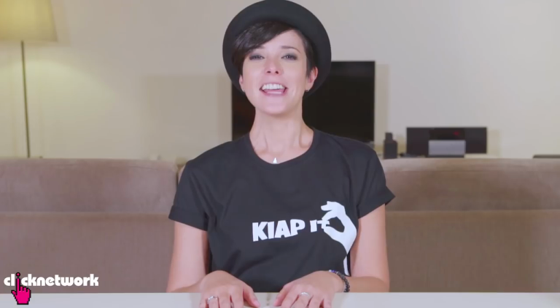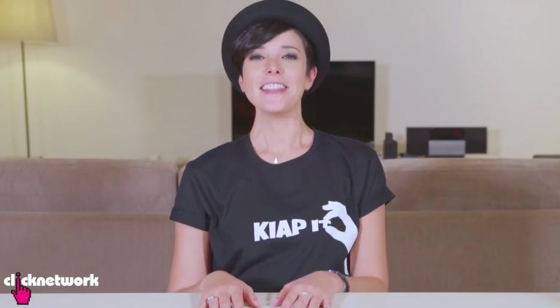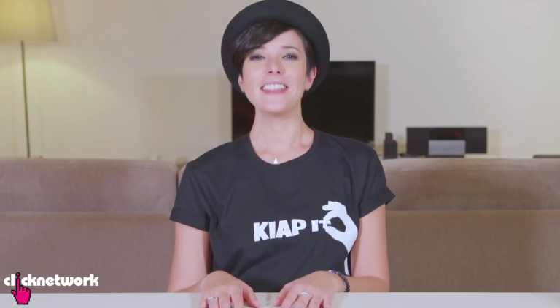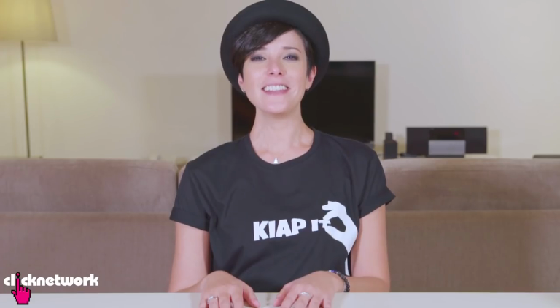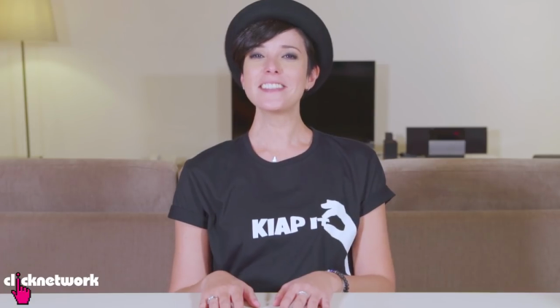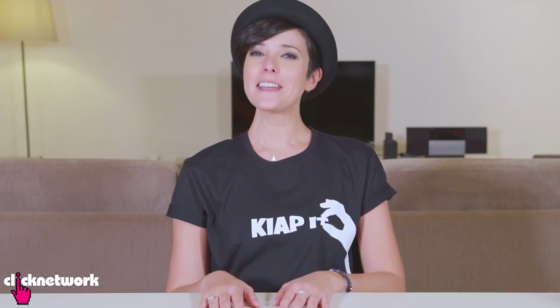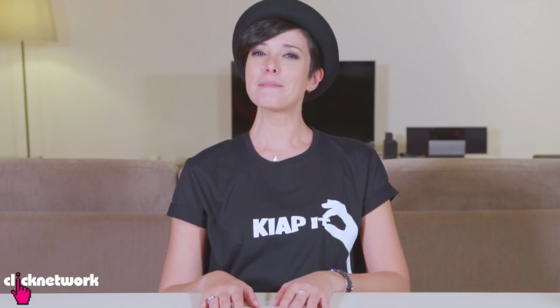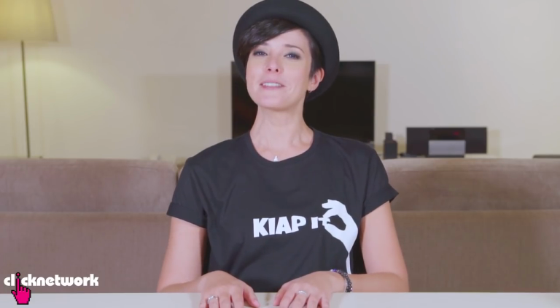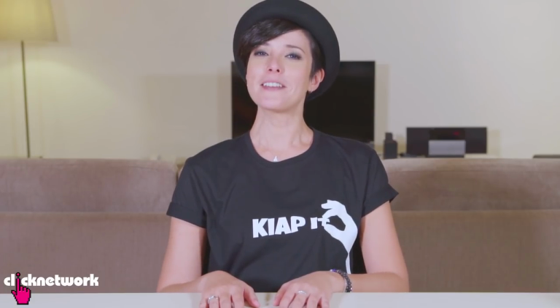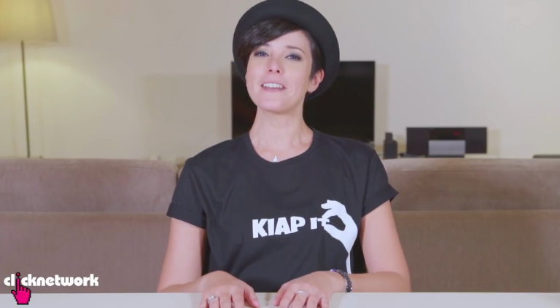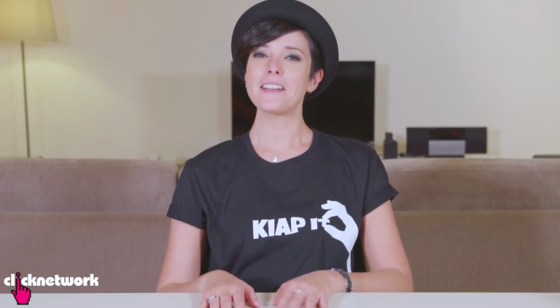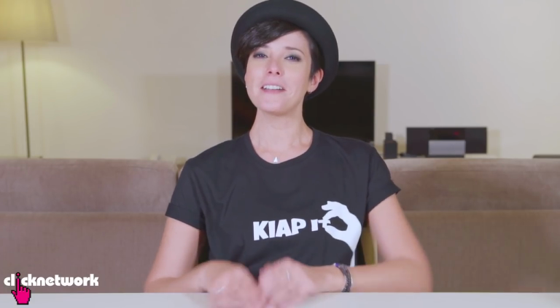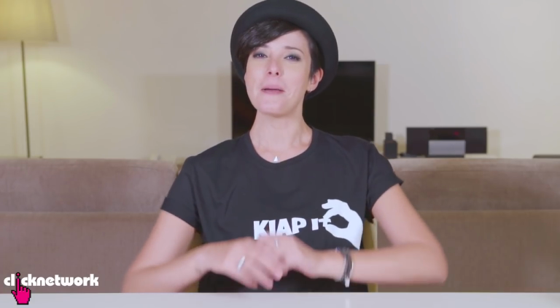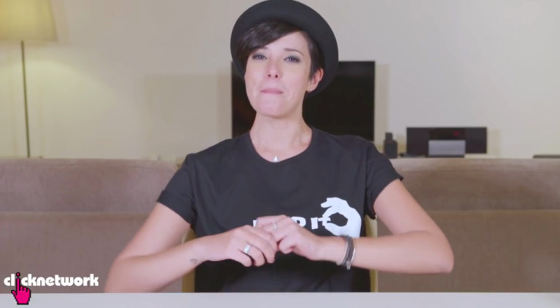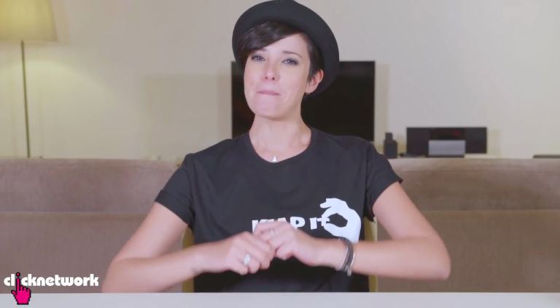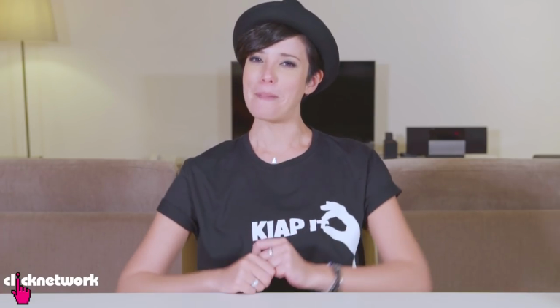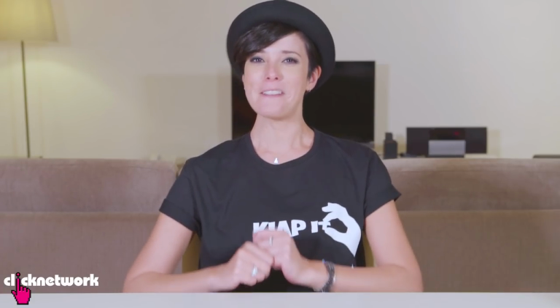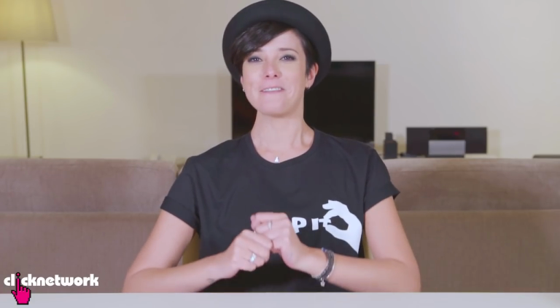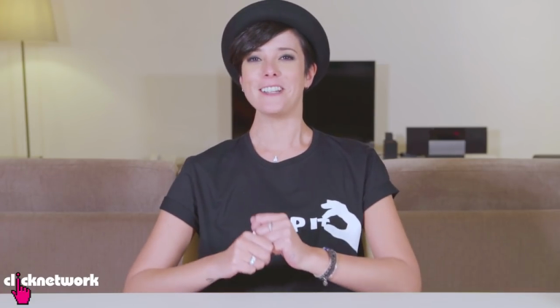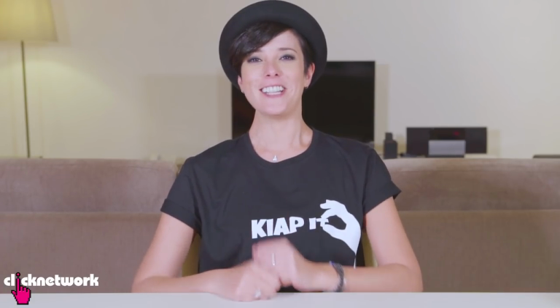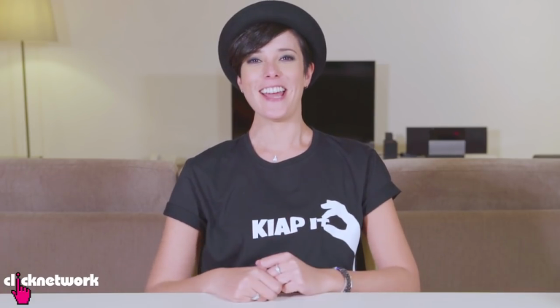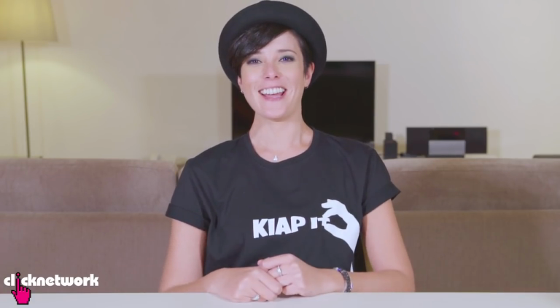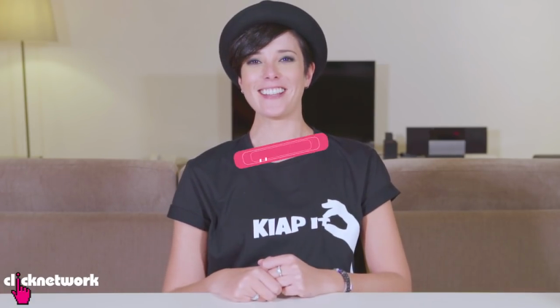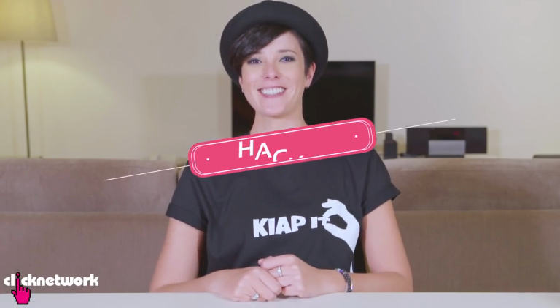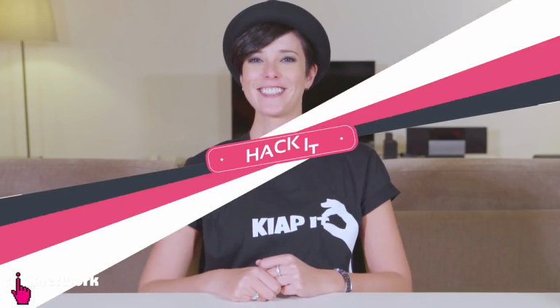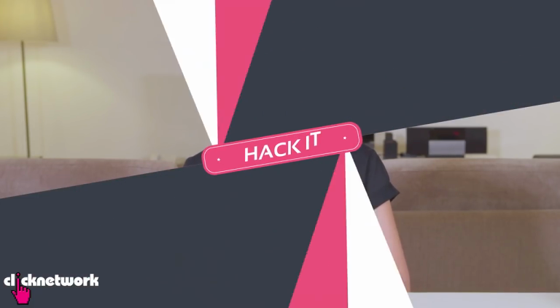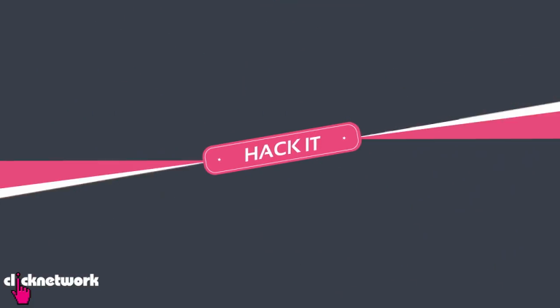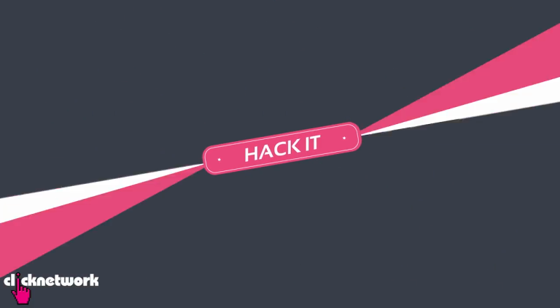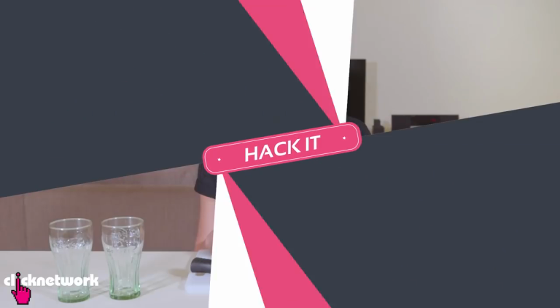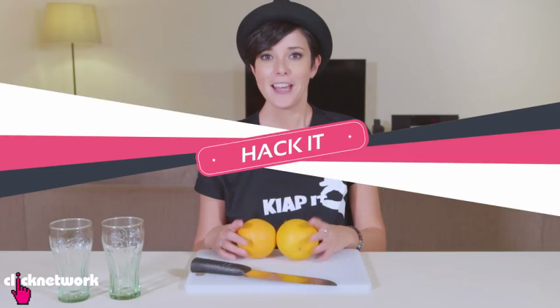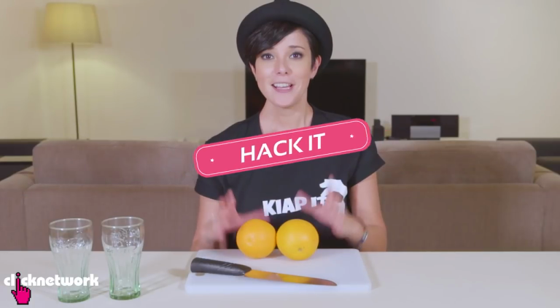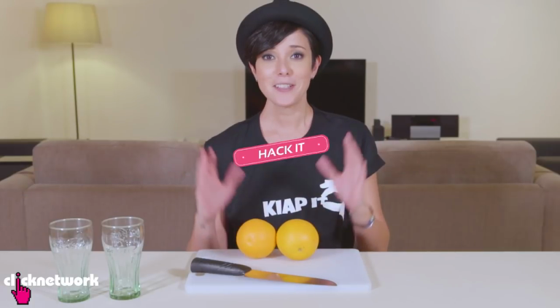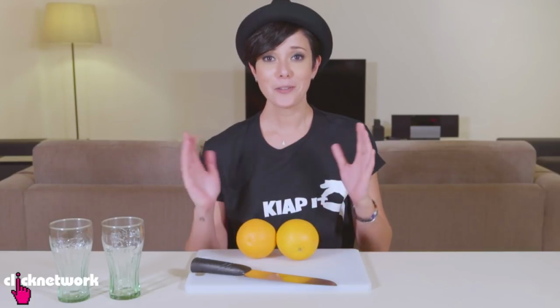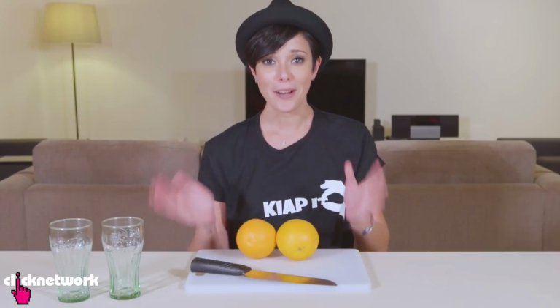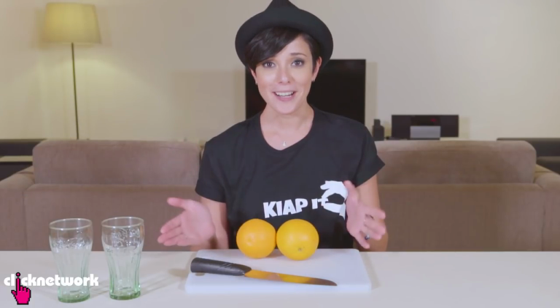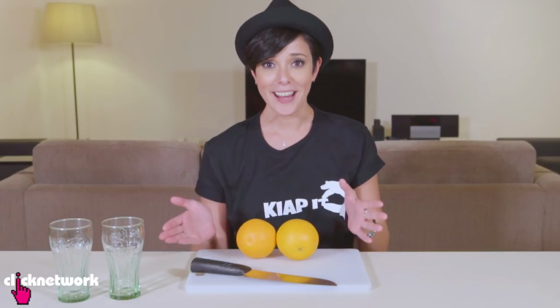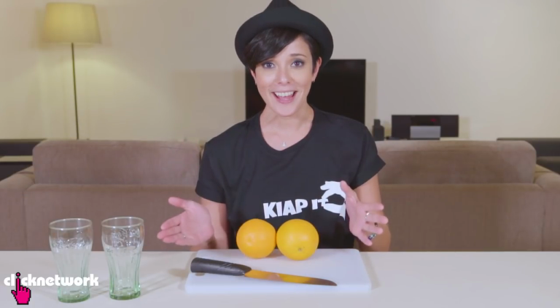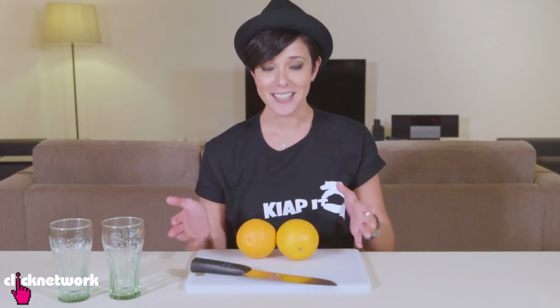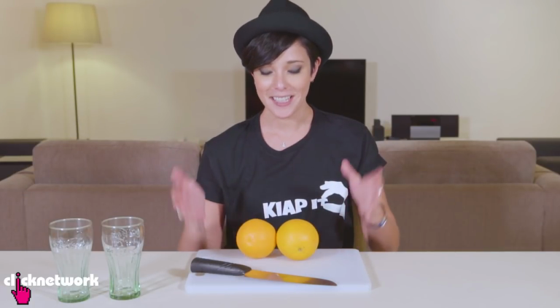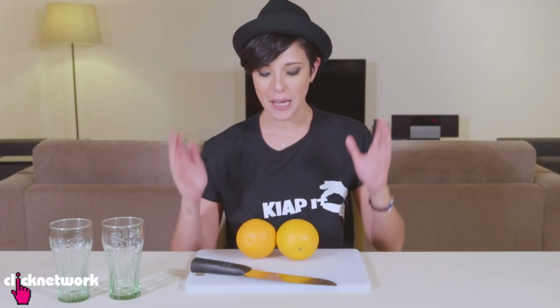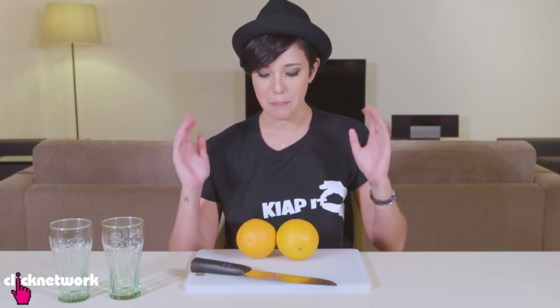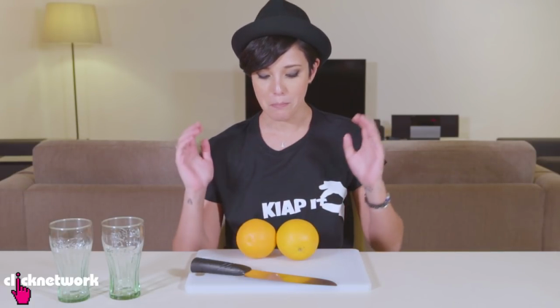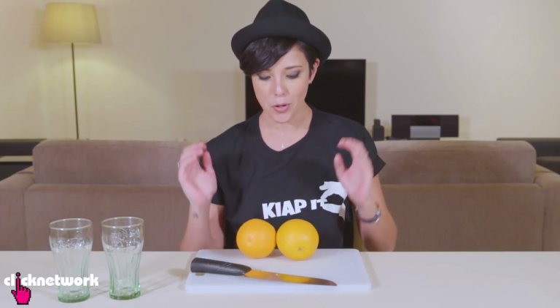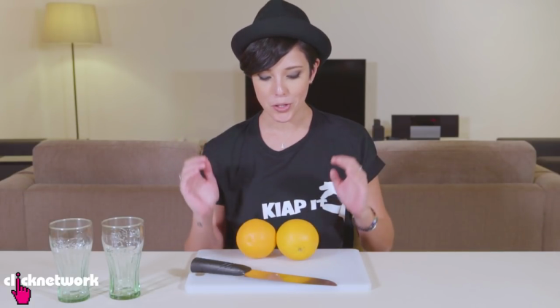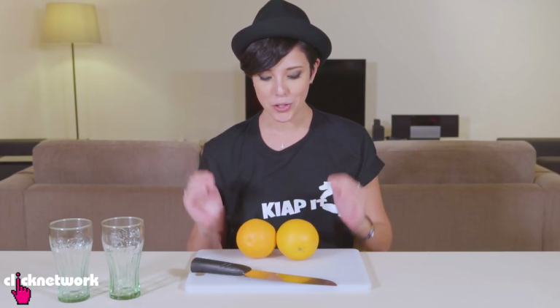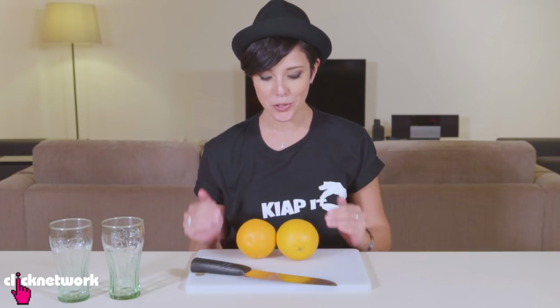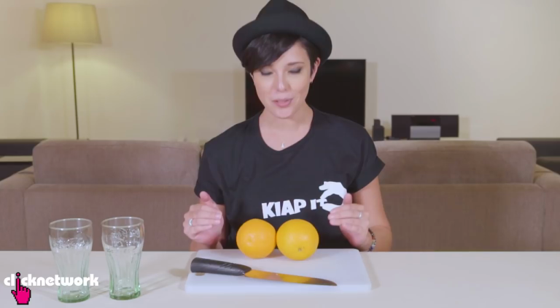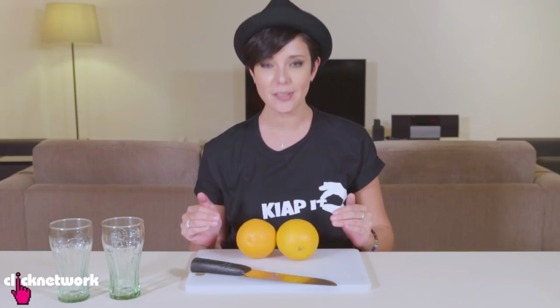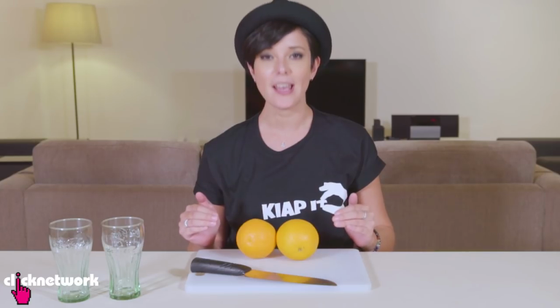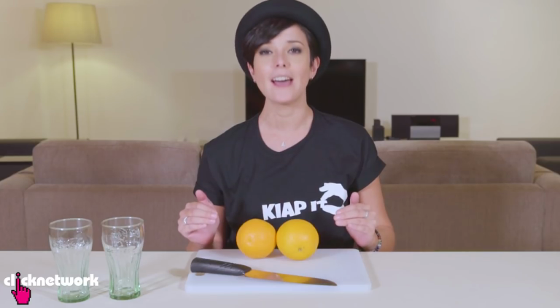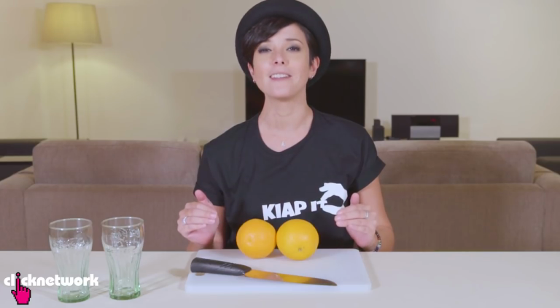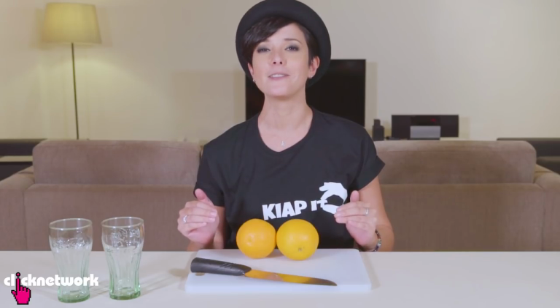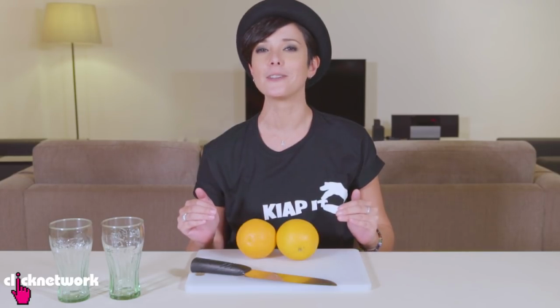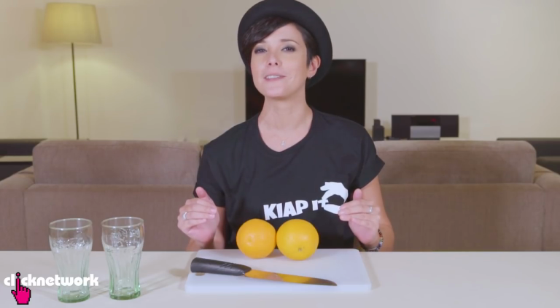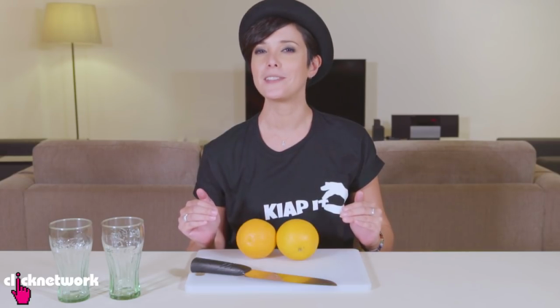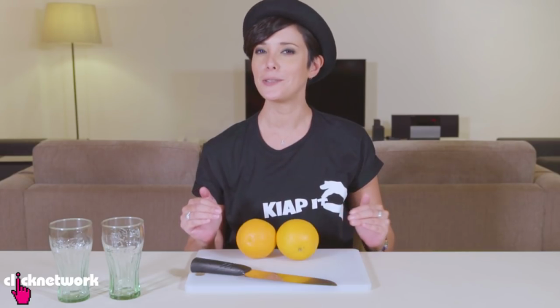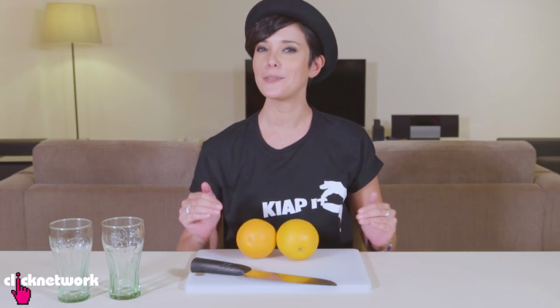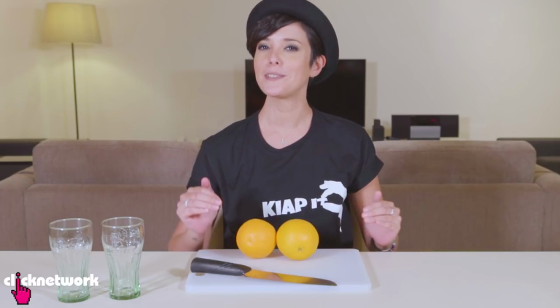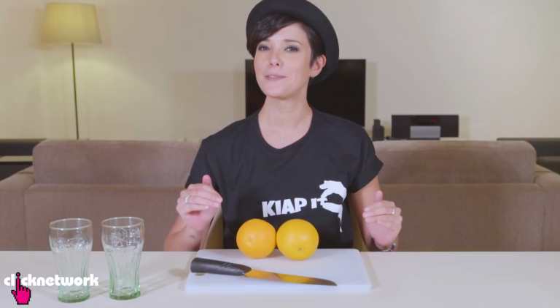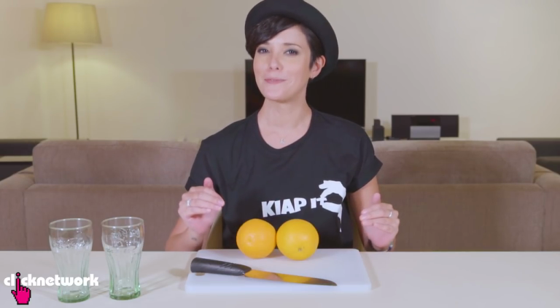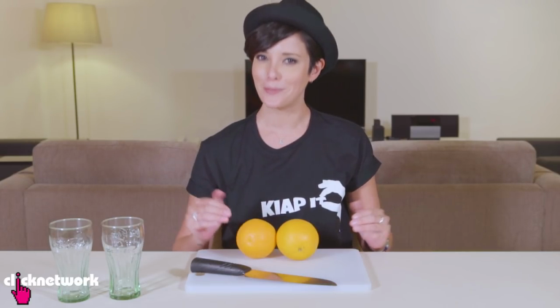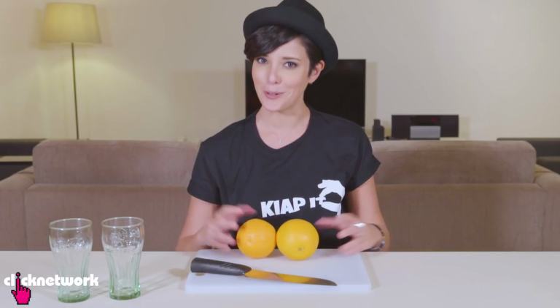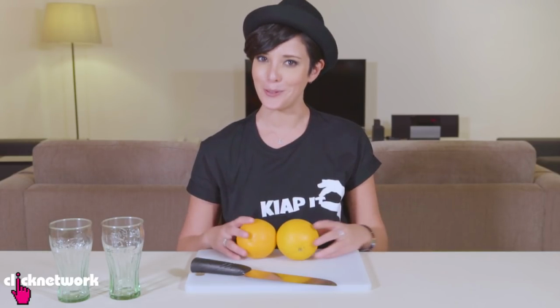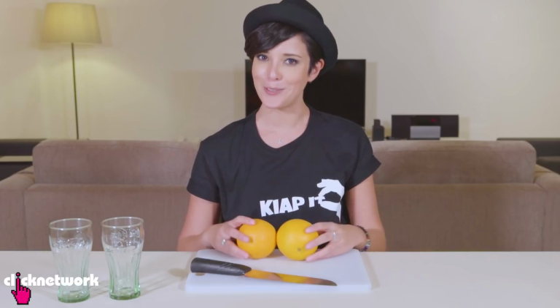In this episode, Beverage Hacks. Here's a great hack to get more juice out of your citrus fruits.